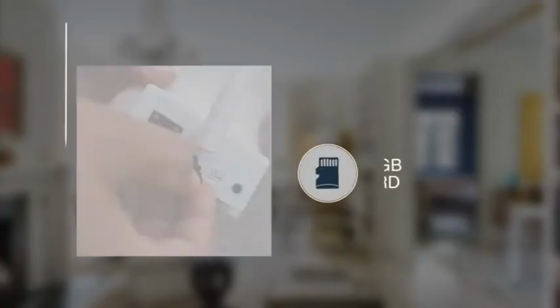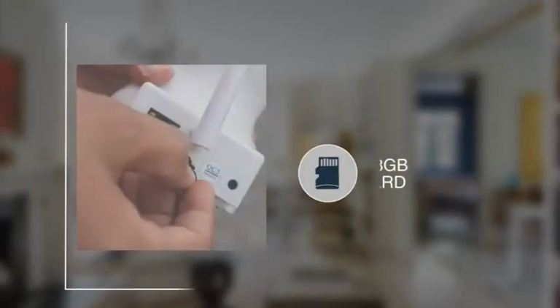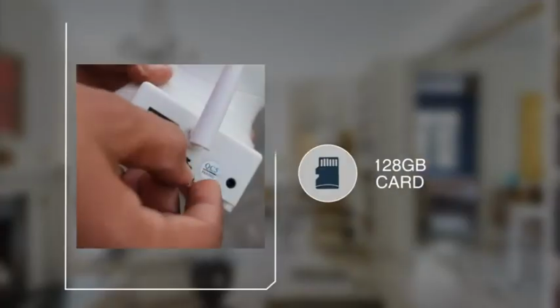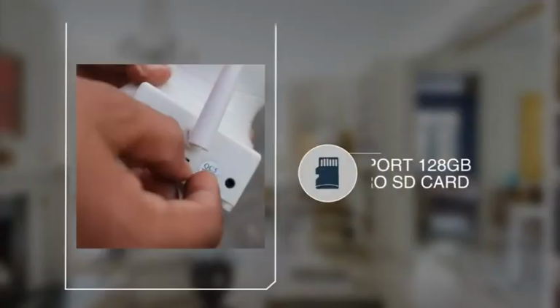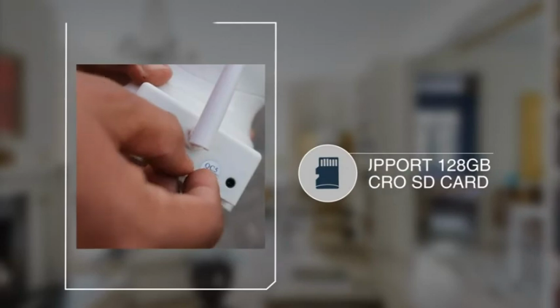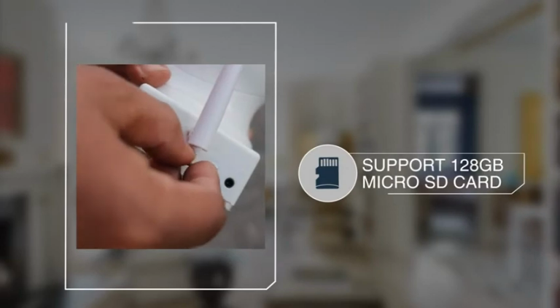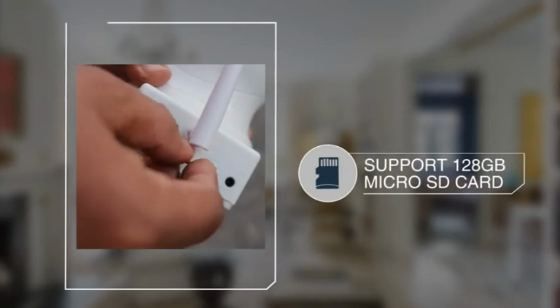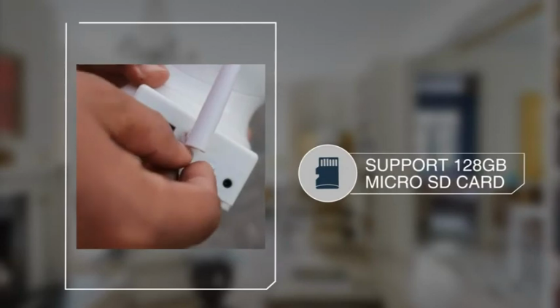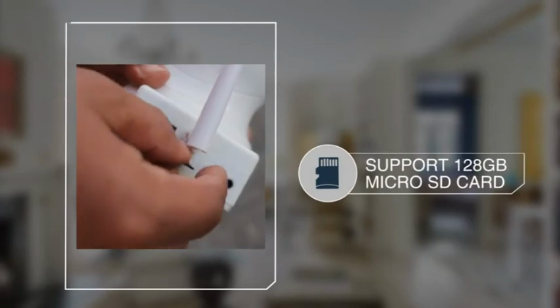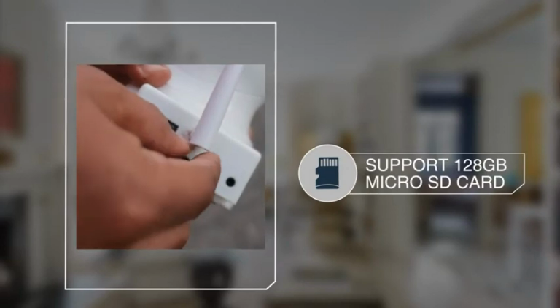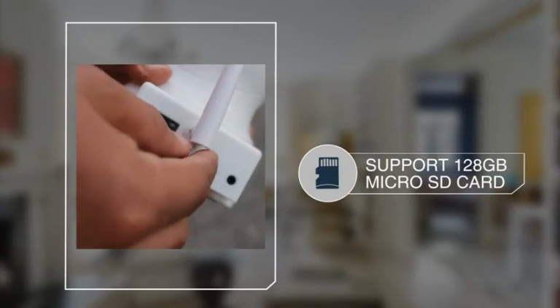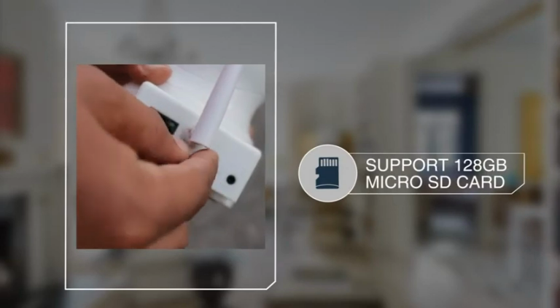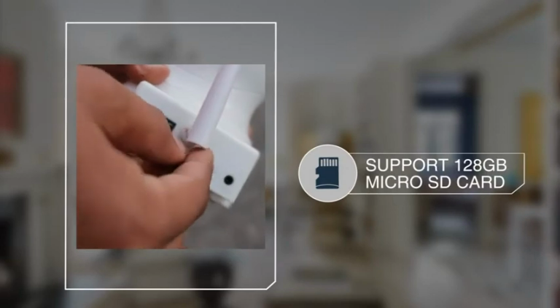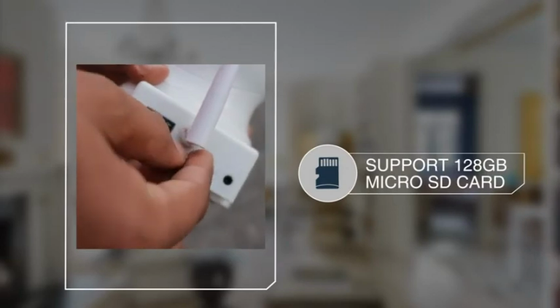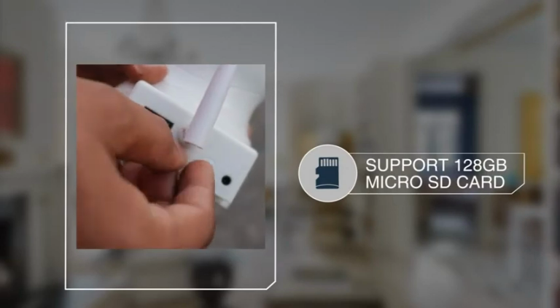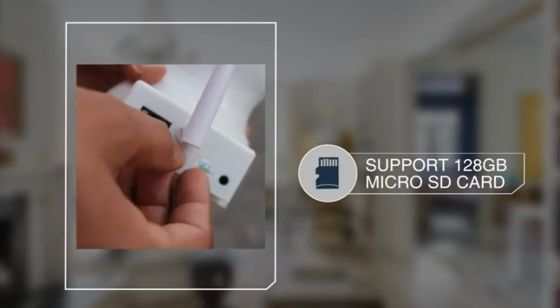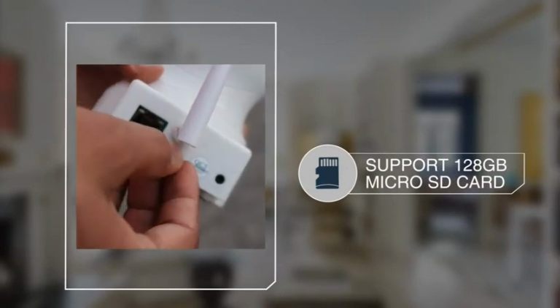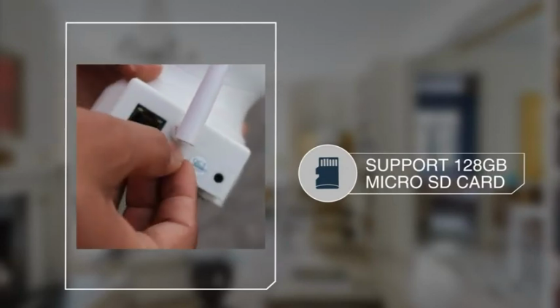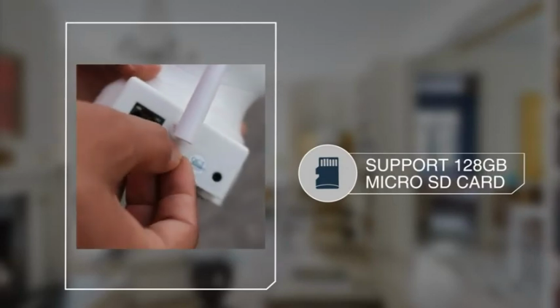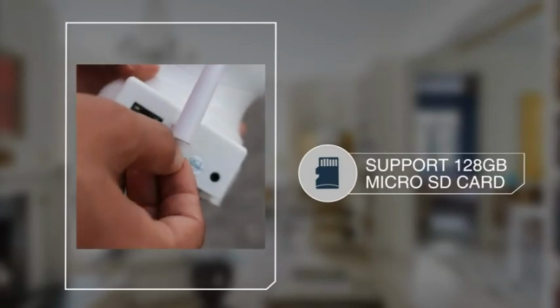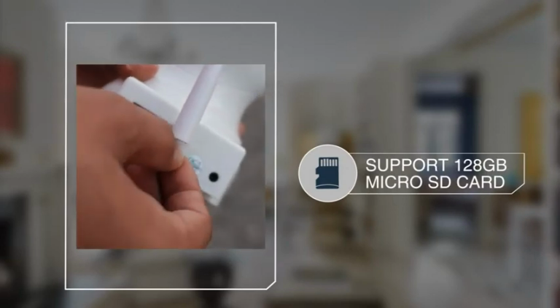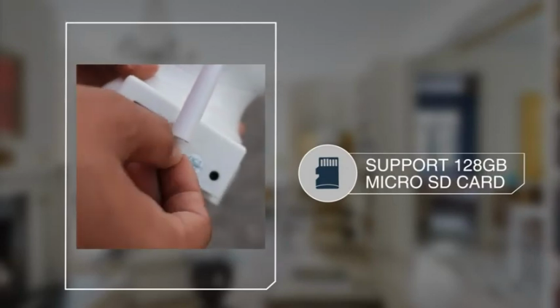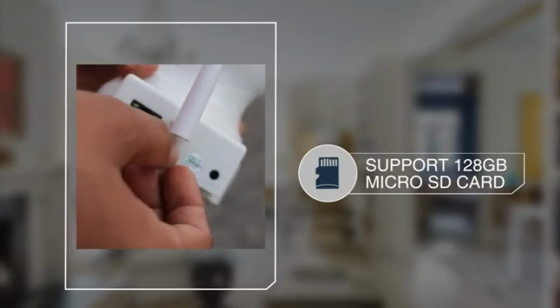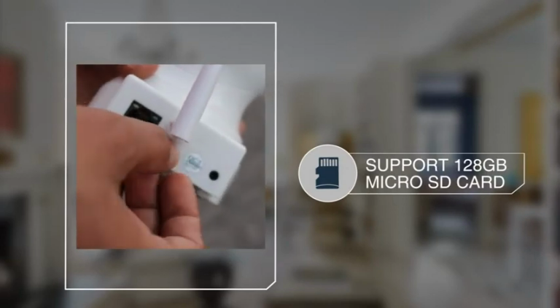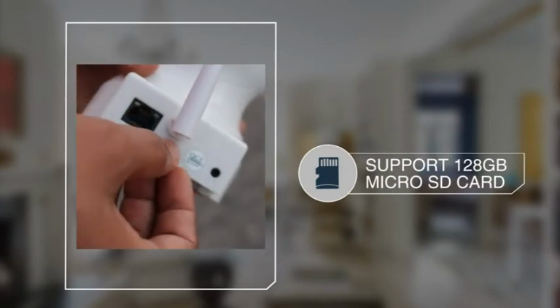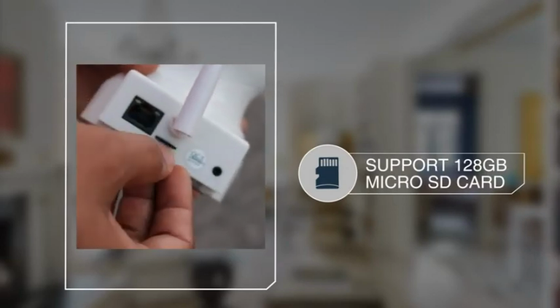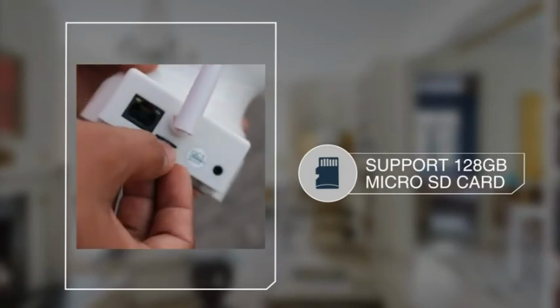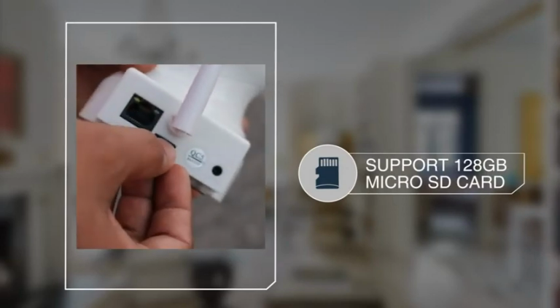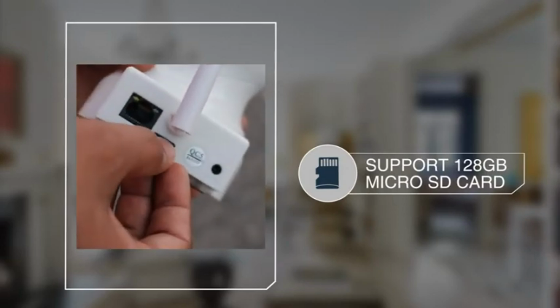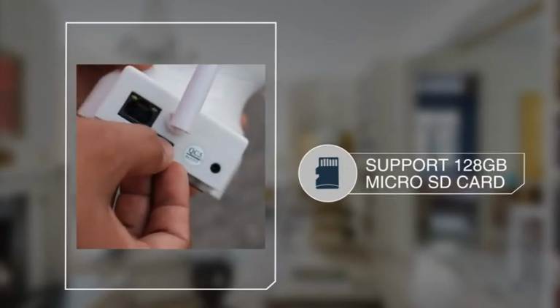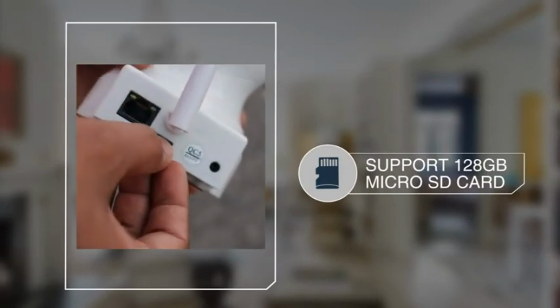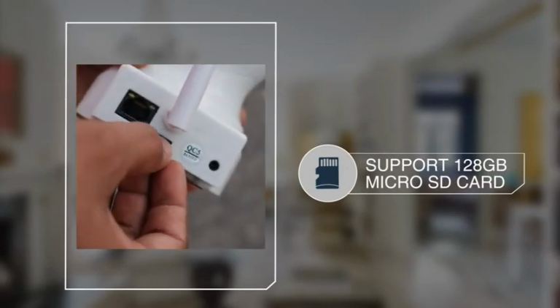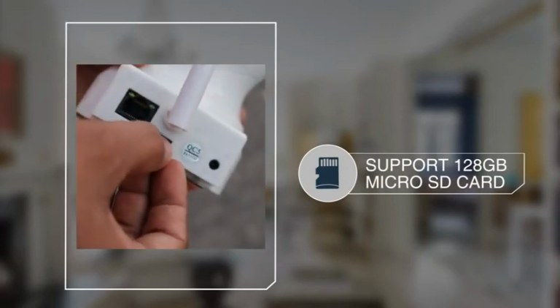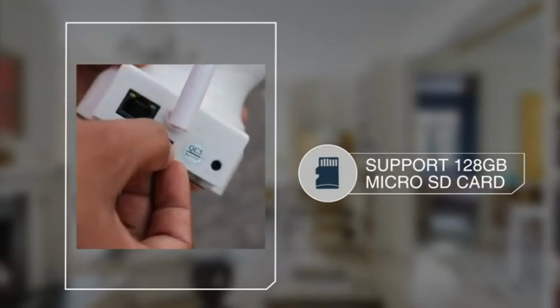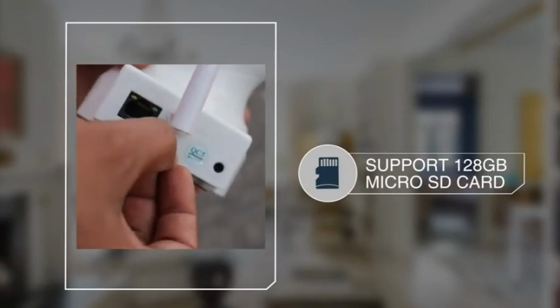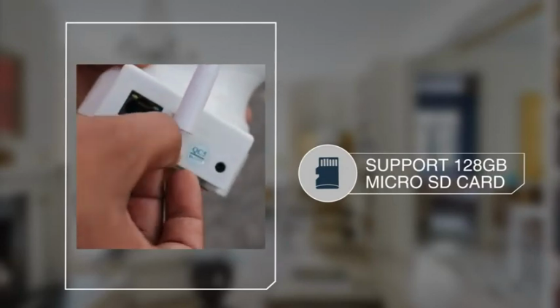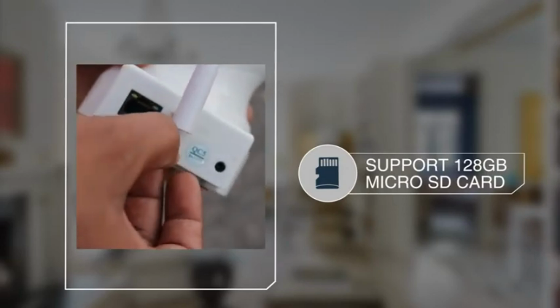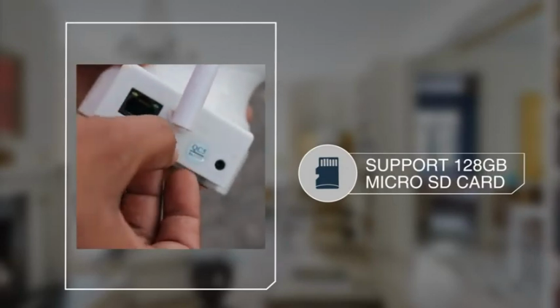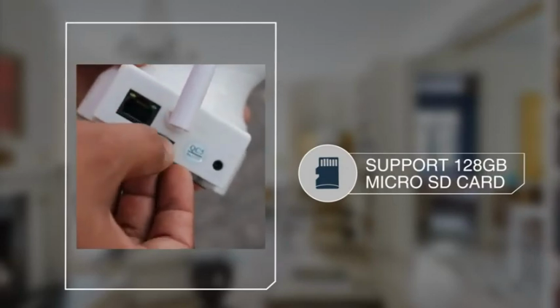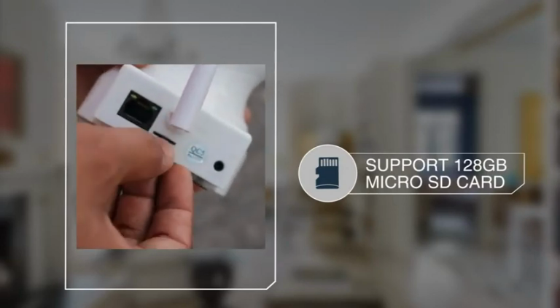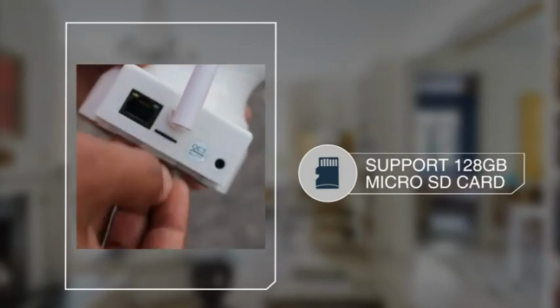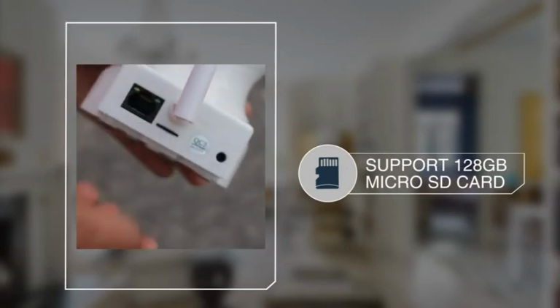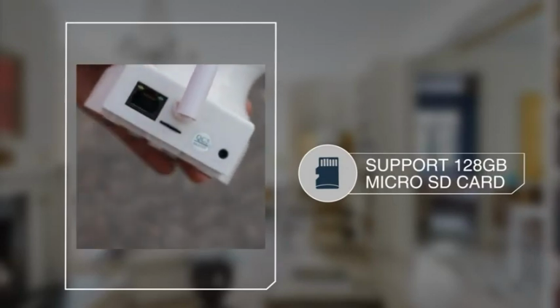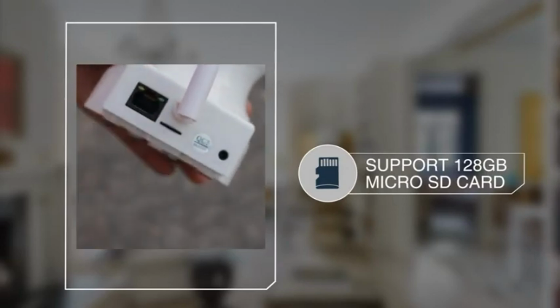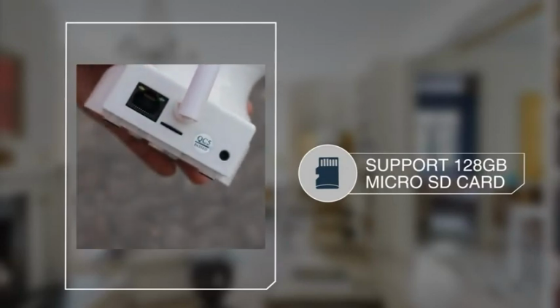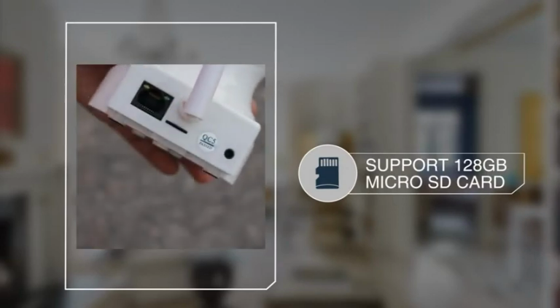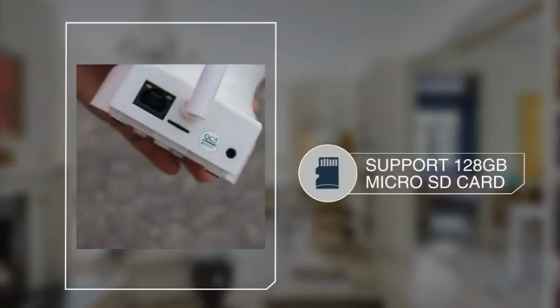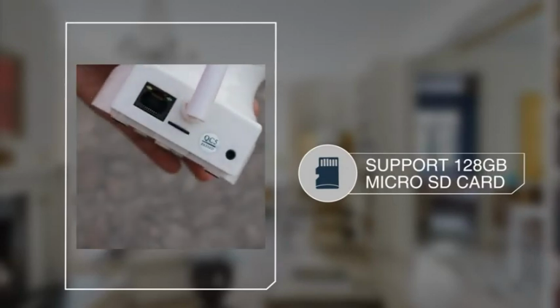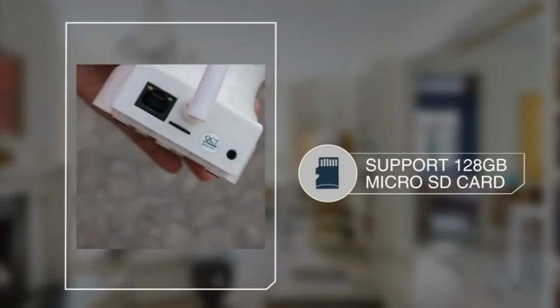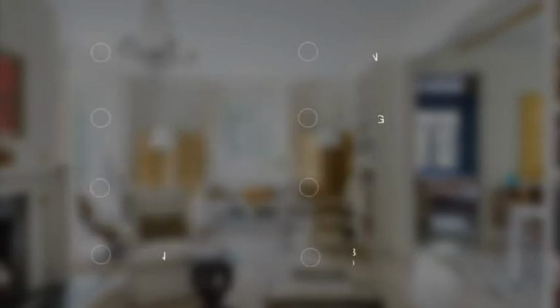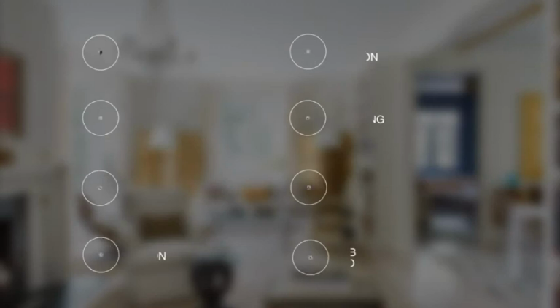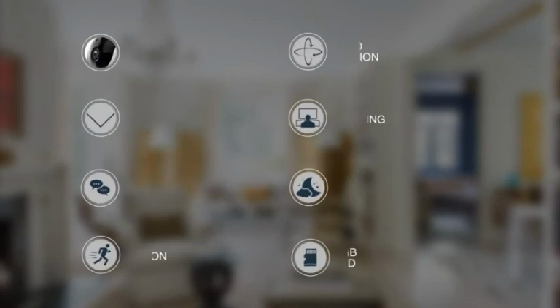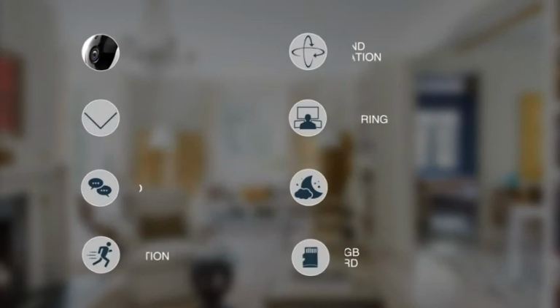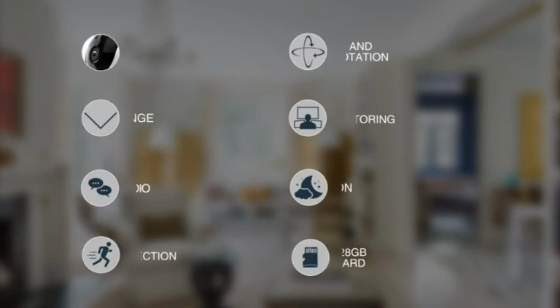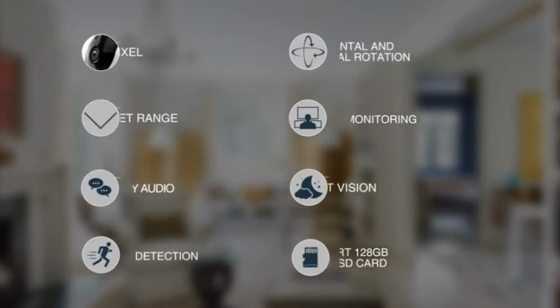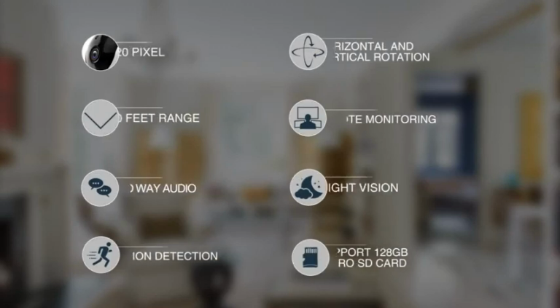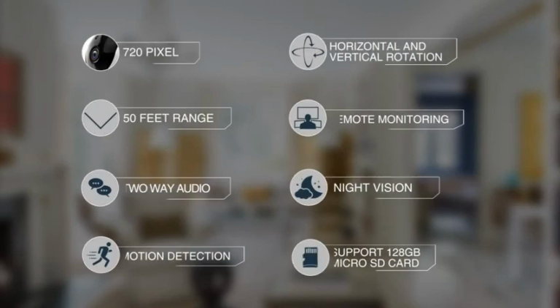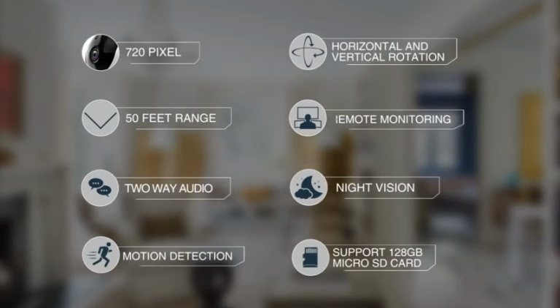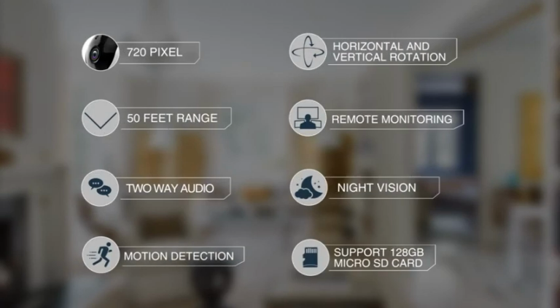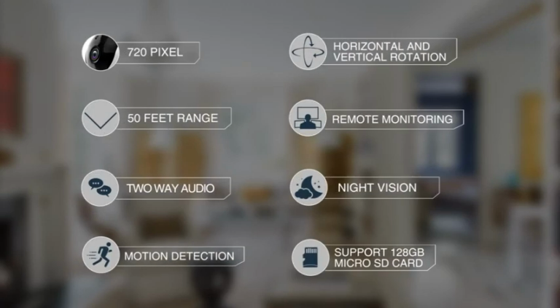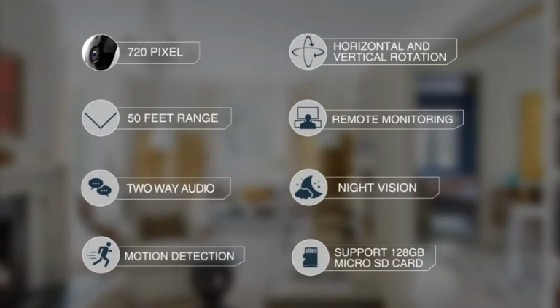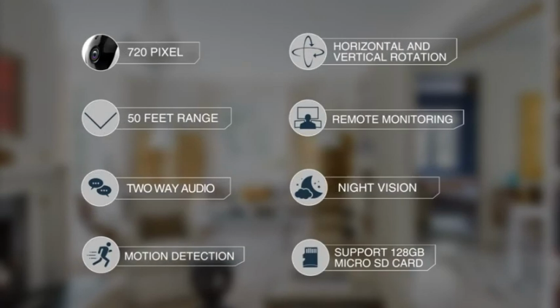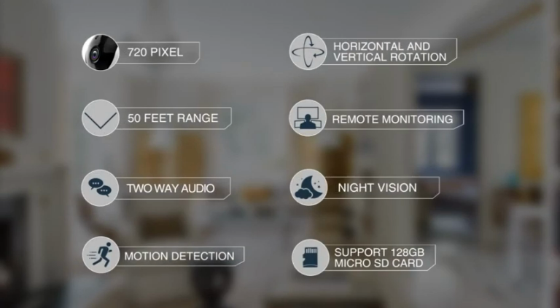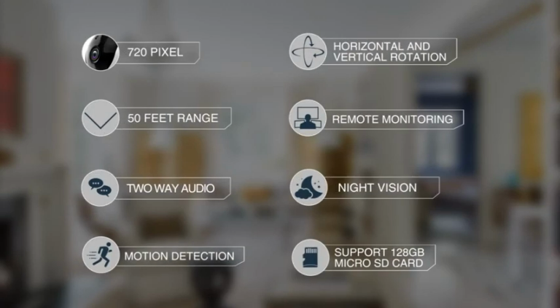Support for up to 128 GB microSD card storage, which can keep you for two months of video recording.